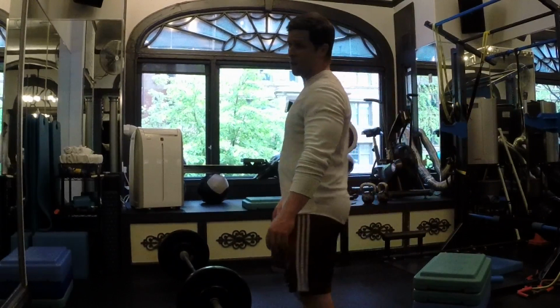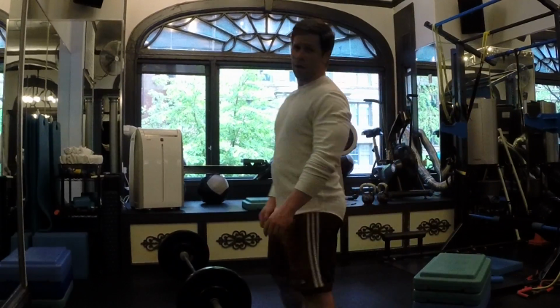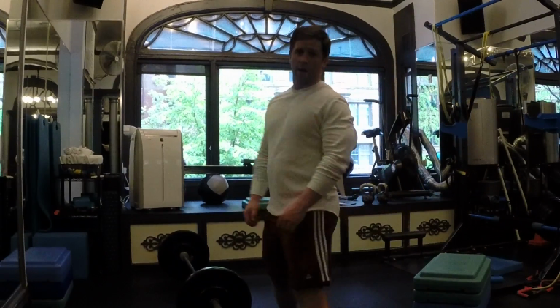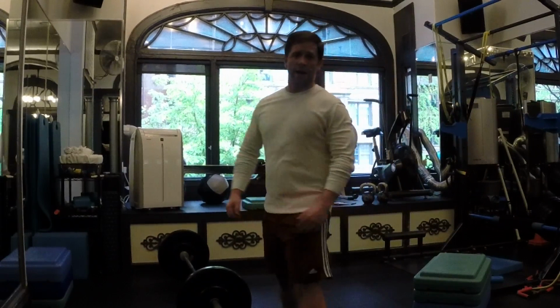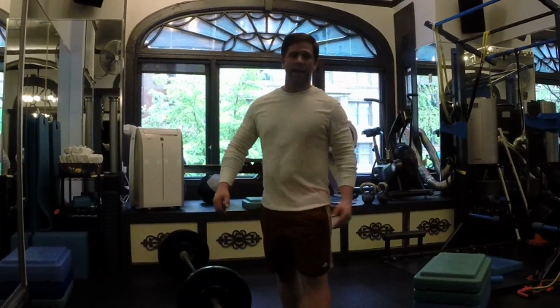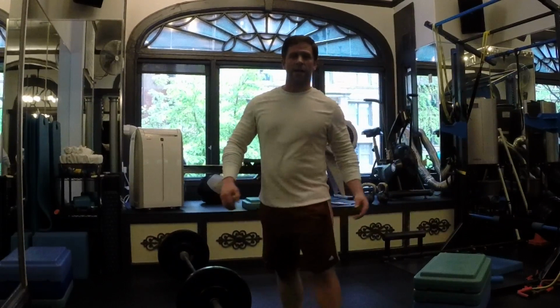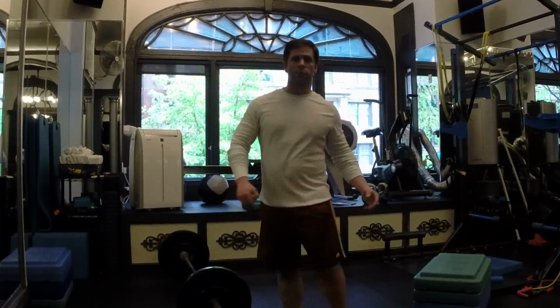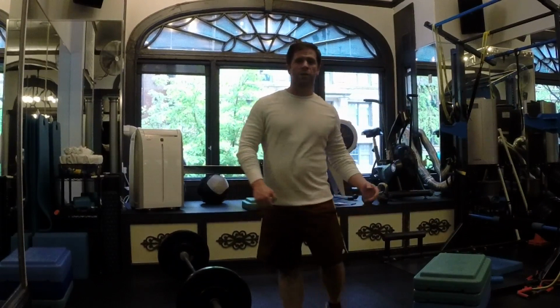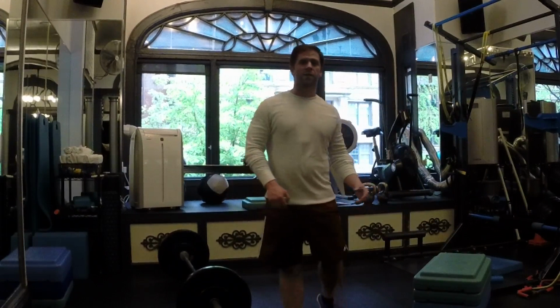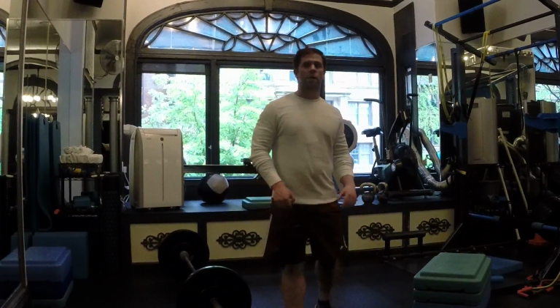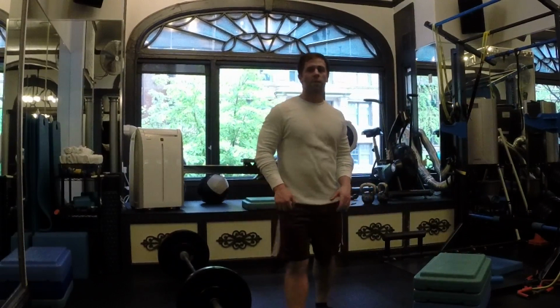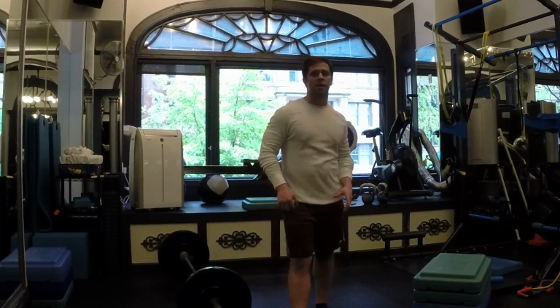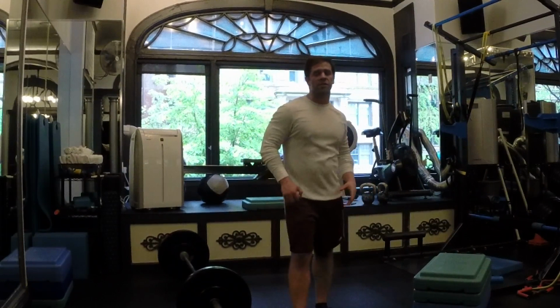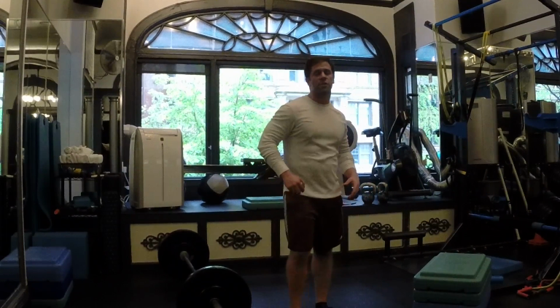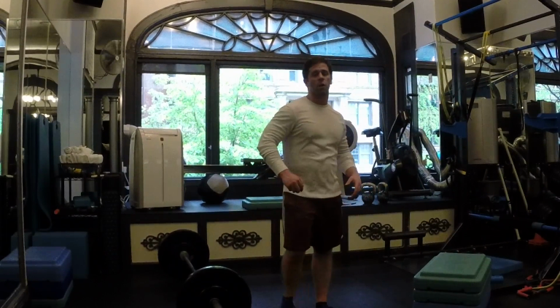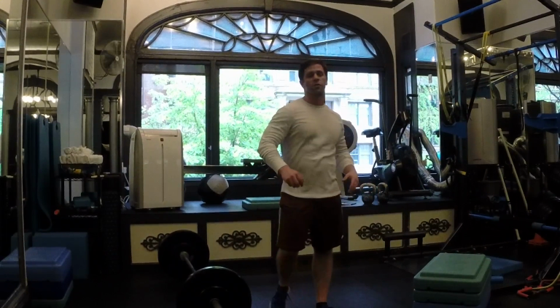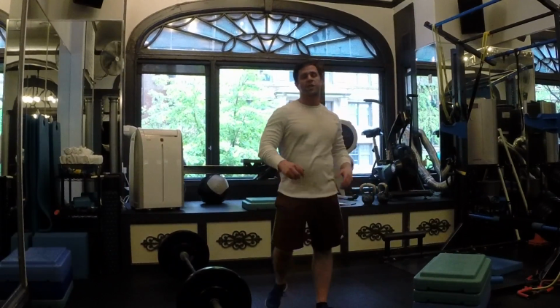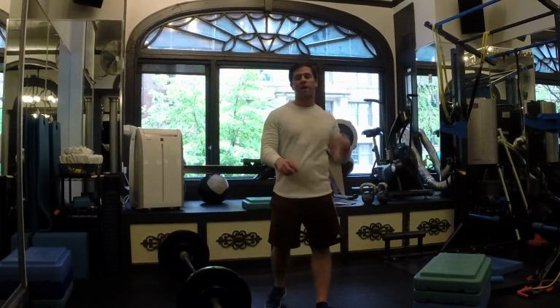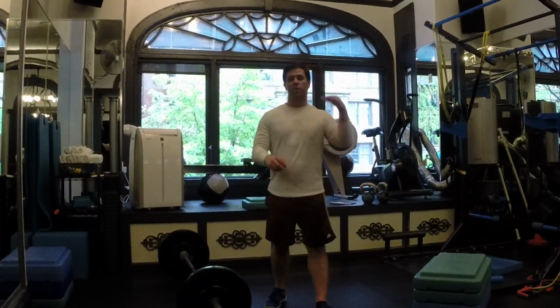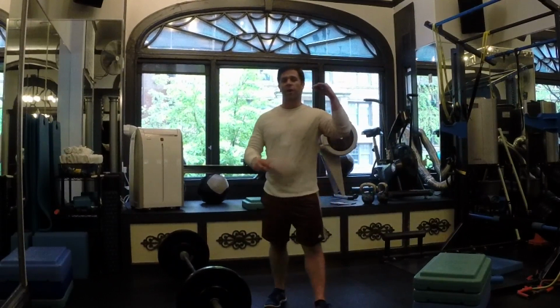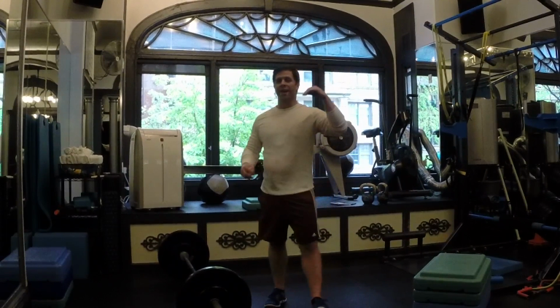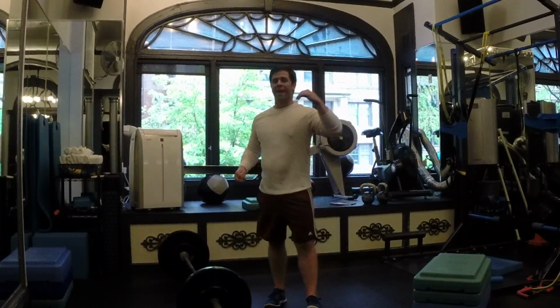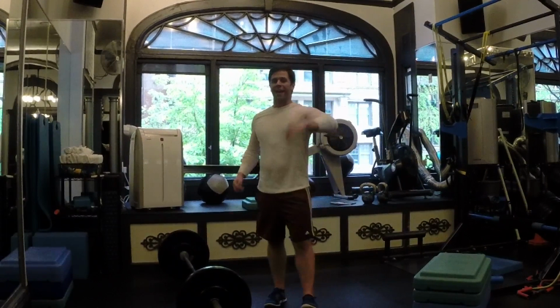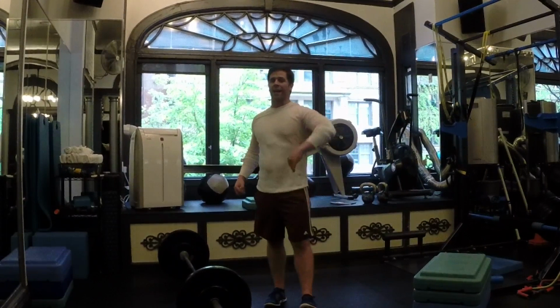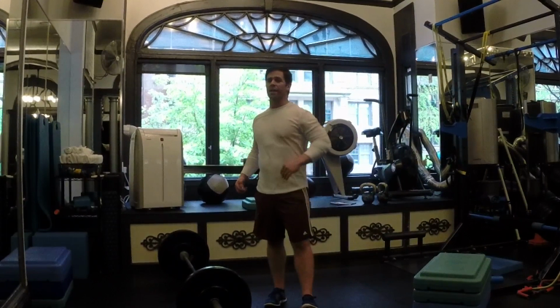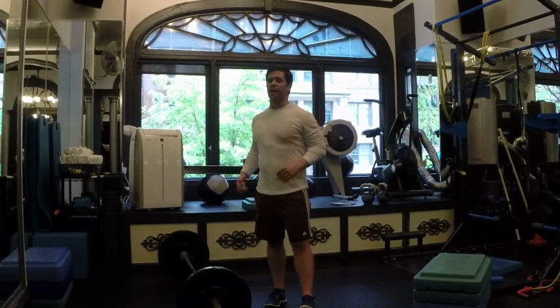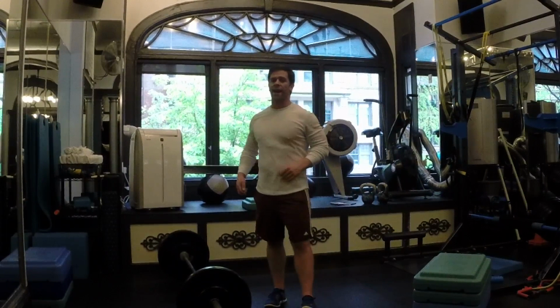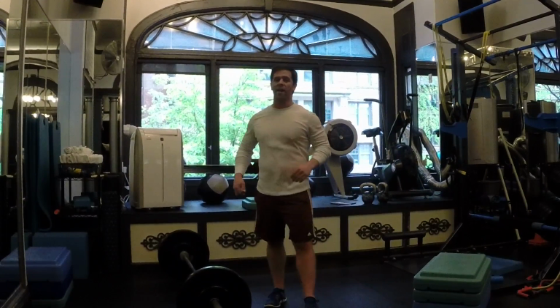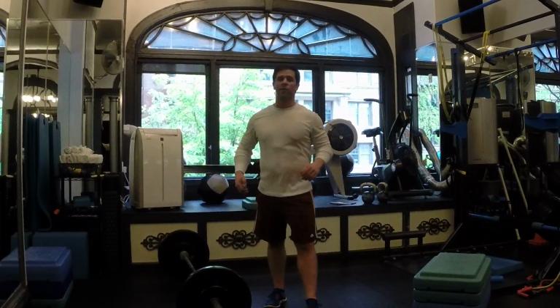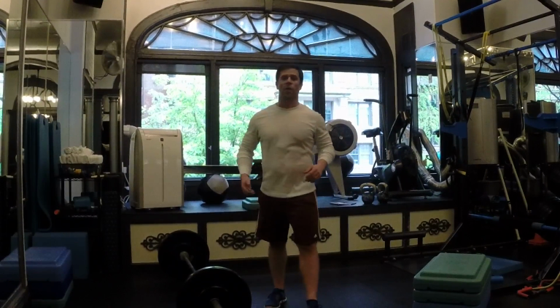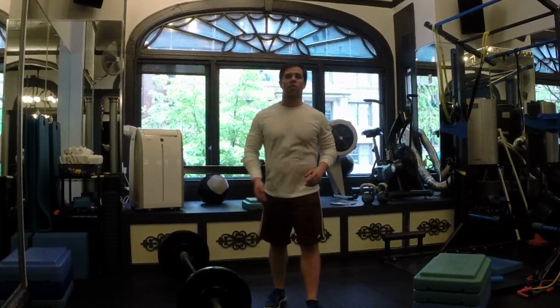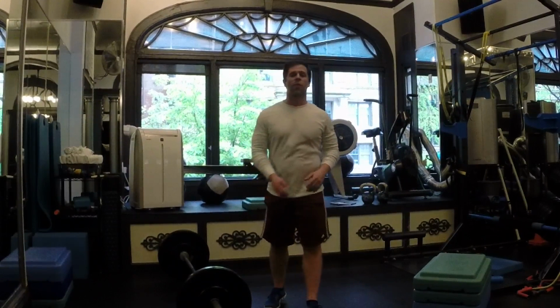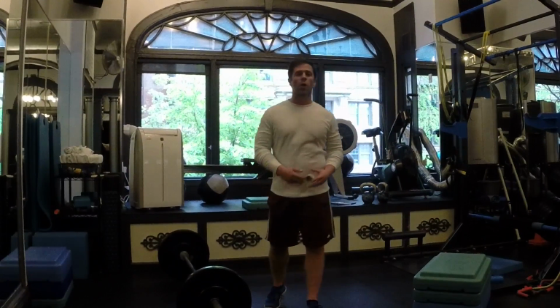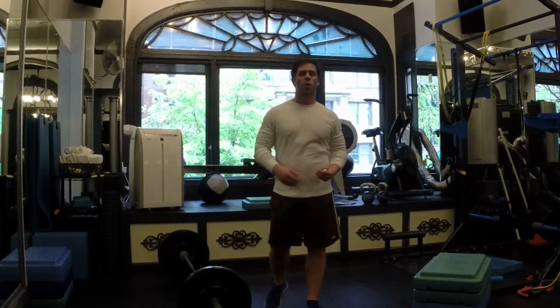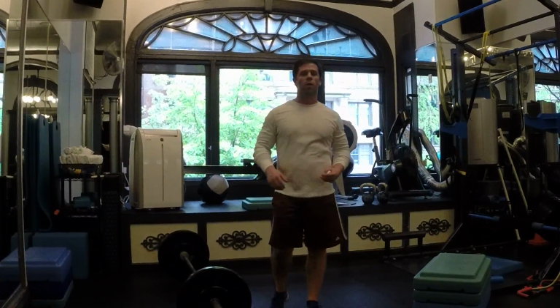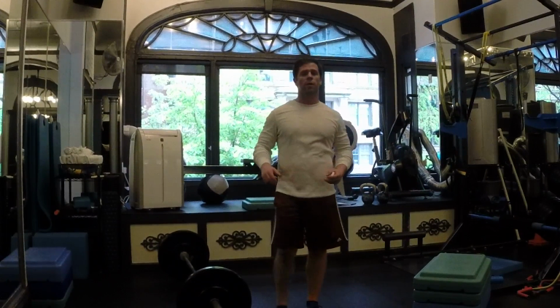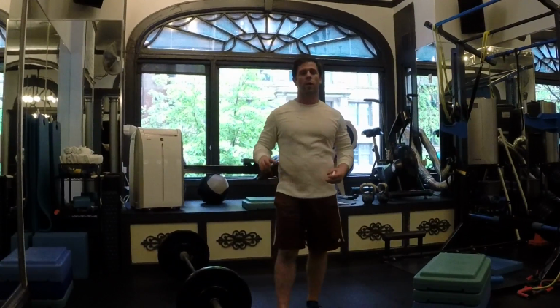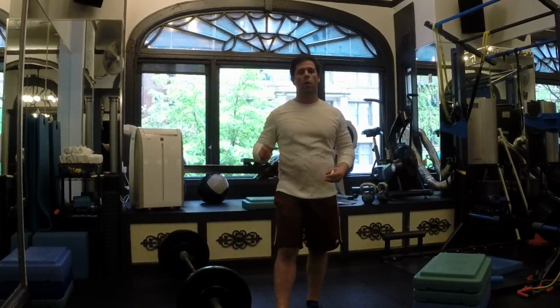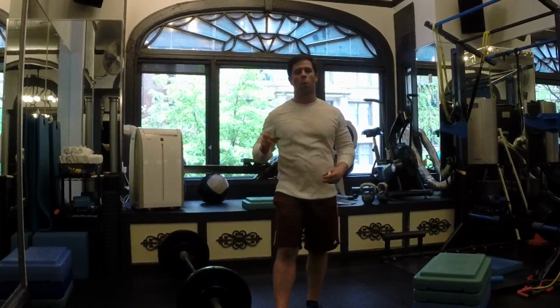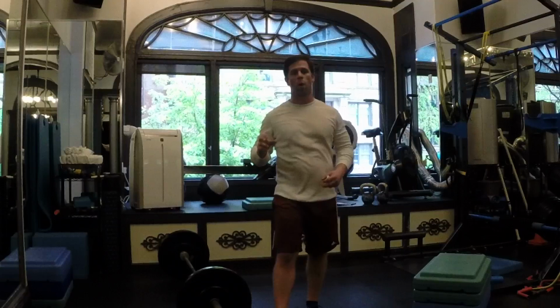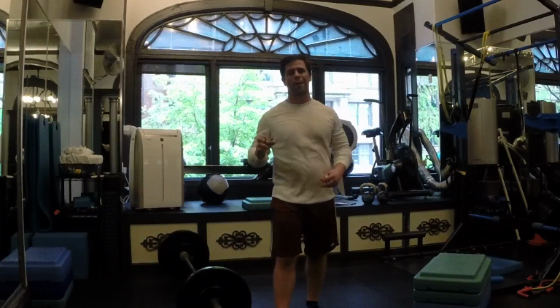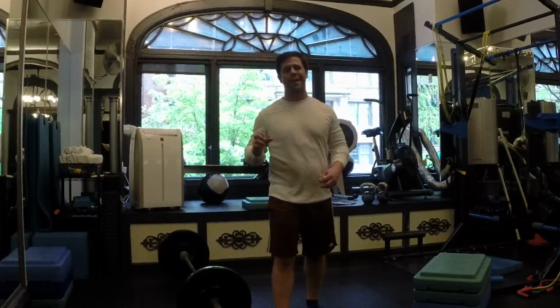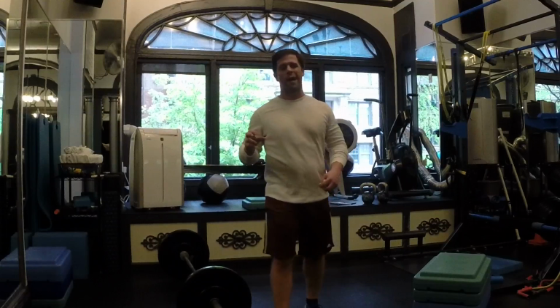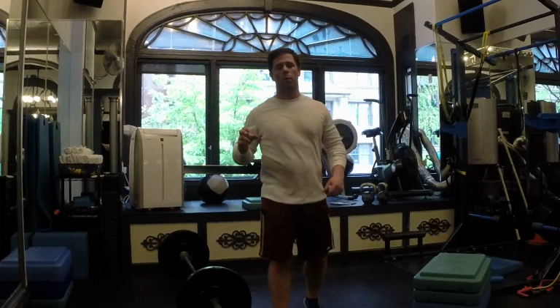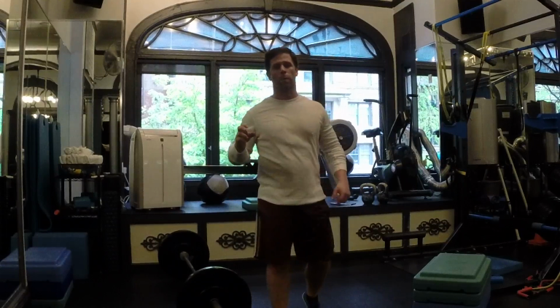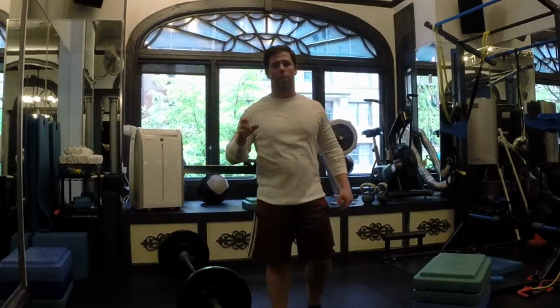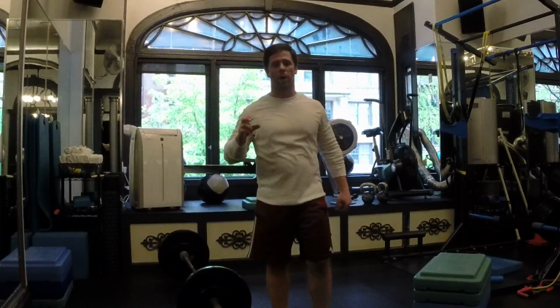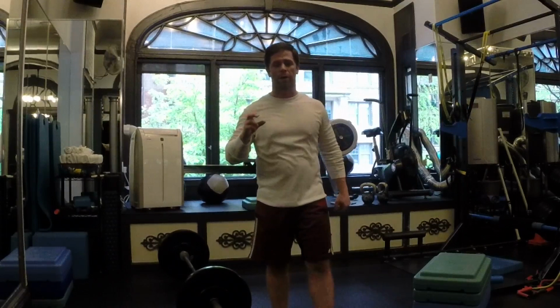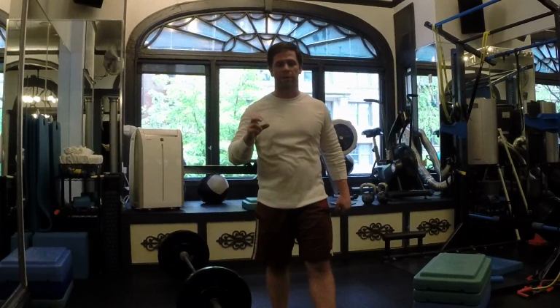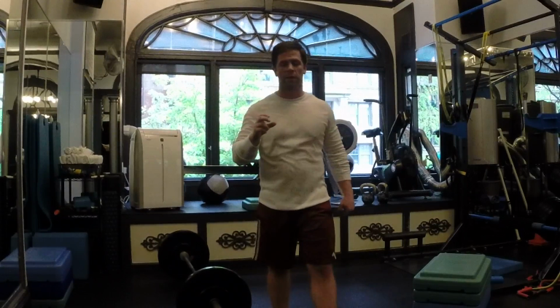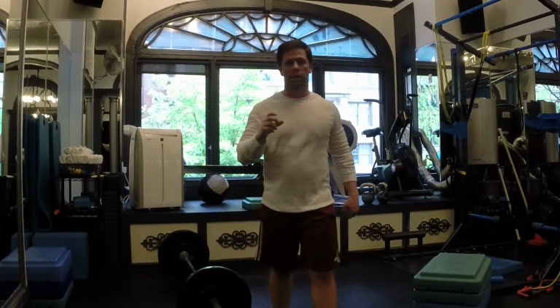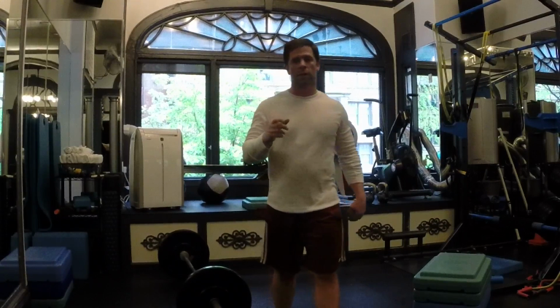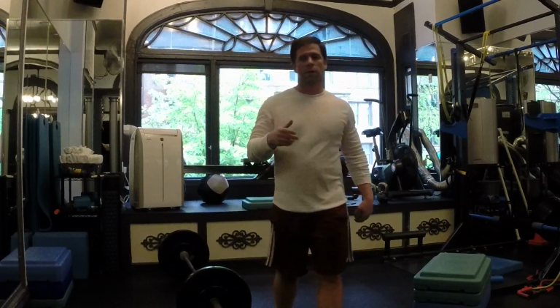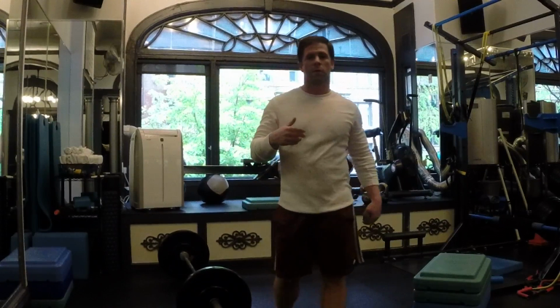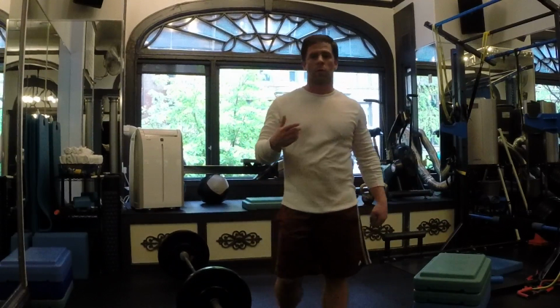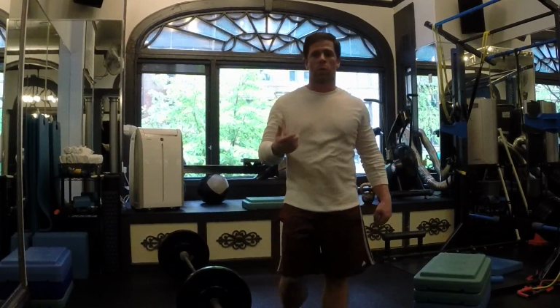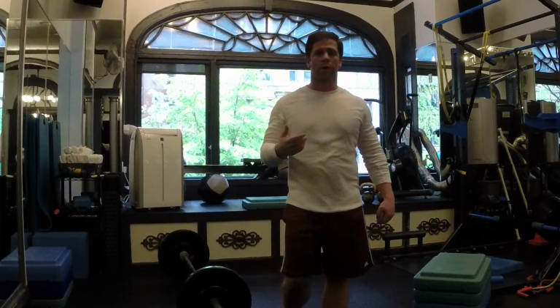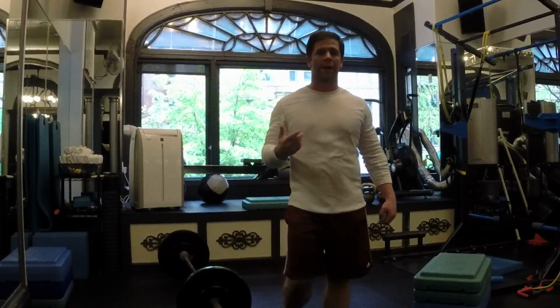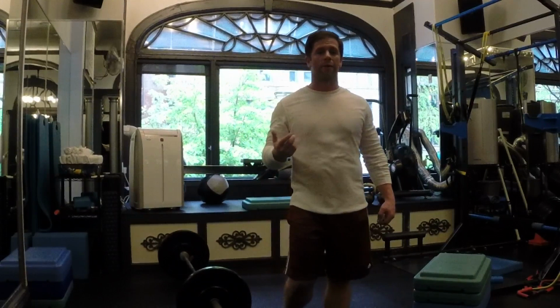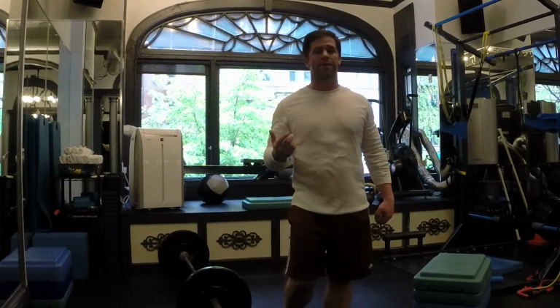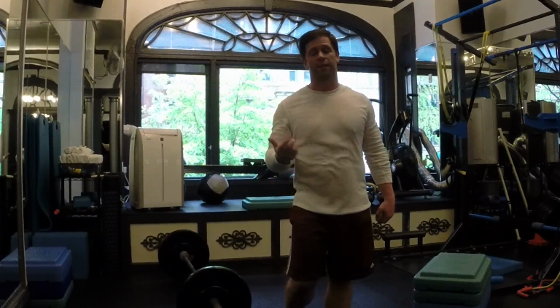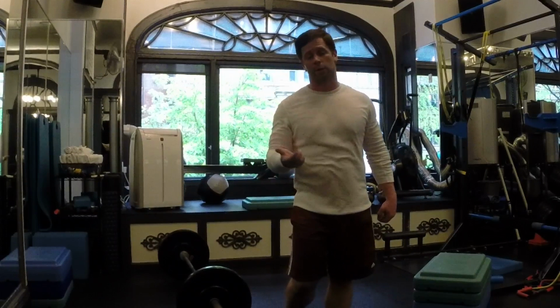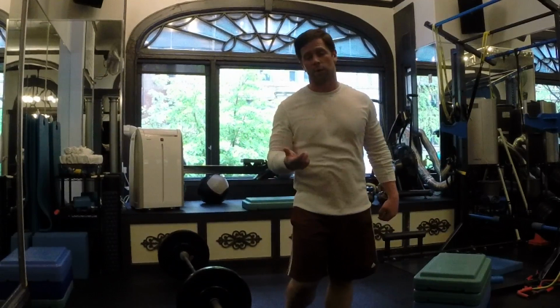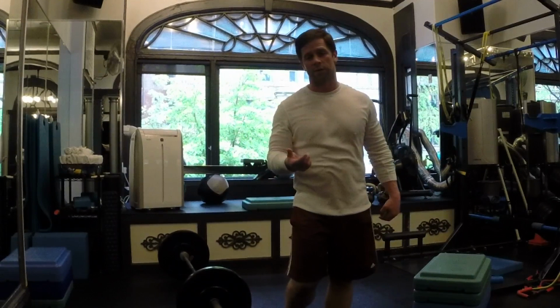Hey guys, what's up? It's Coach Kev, and I have a third workout part, workout sequence.